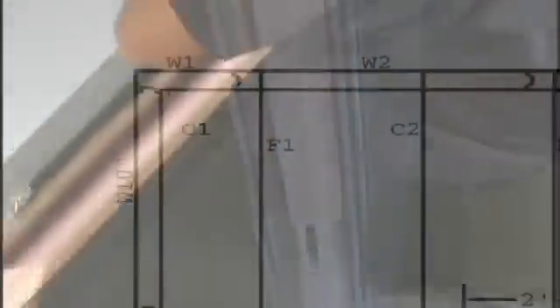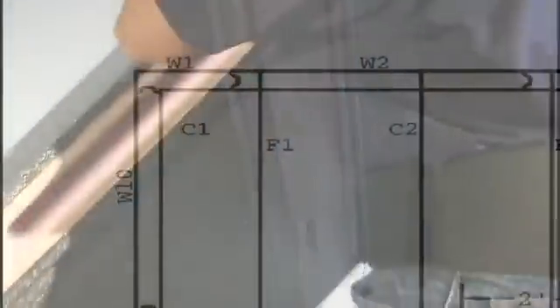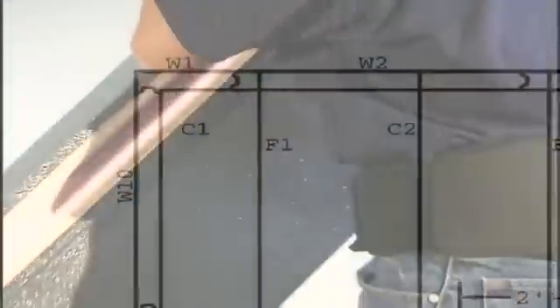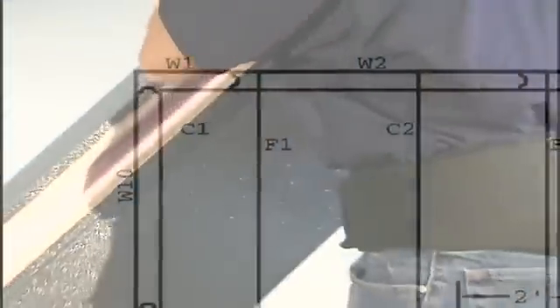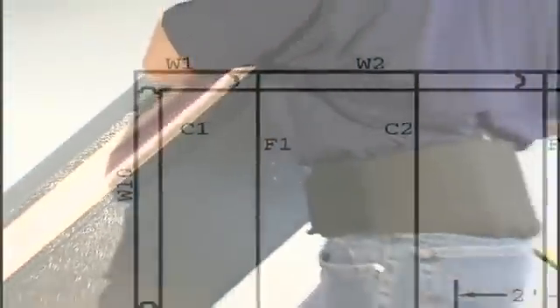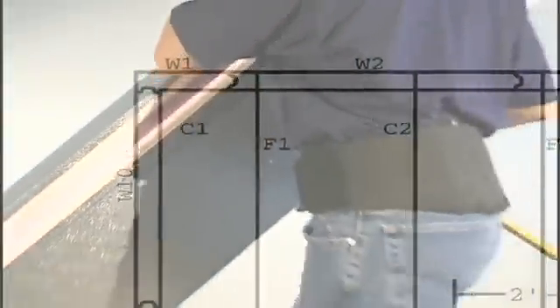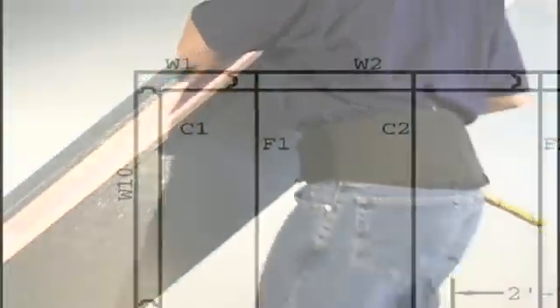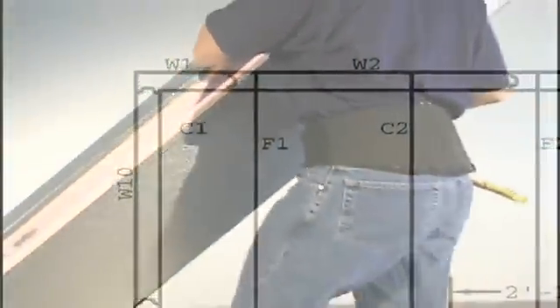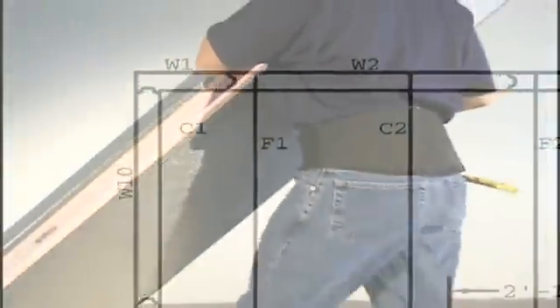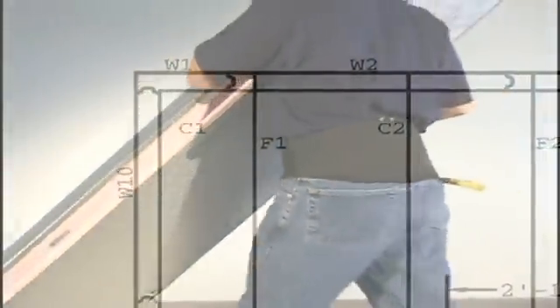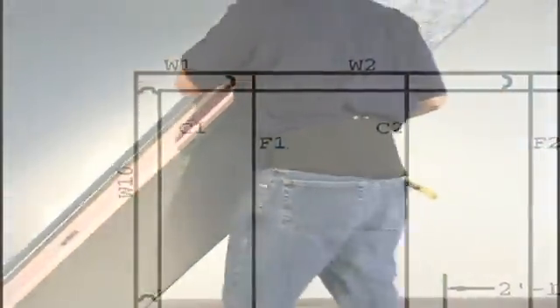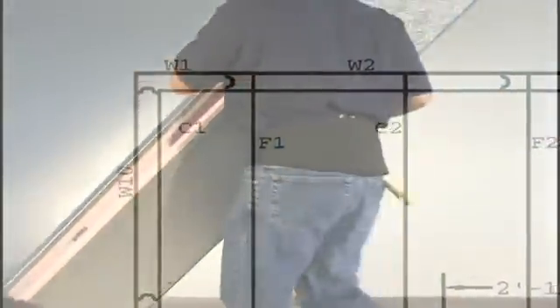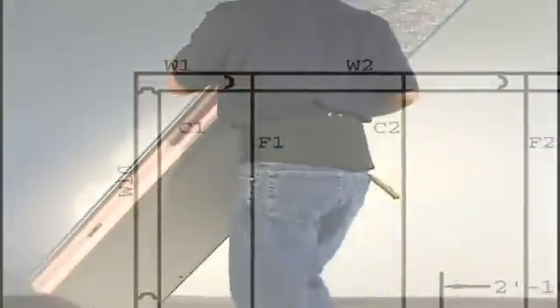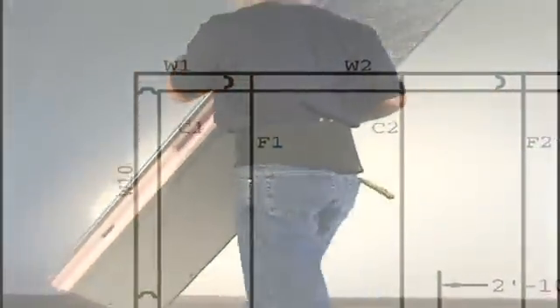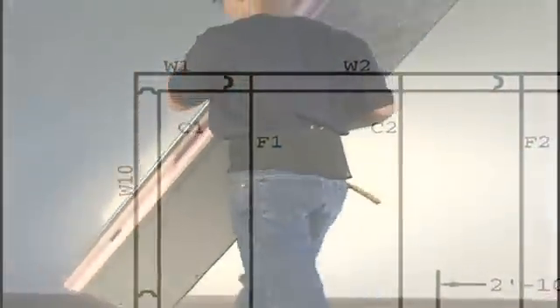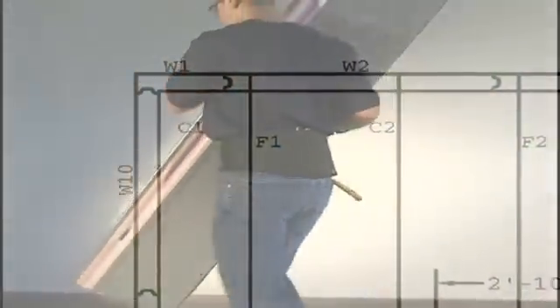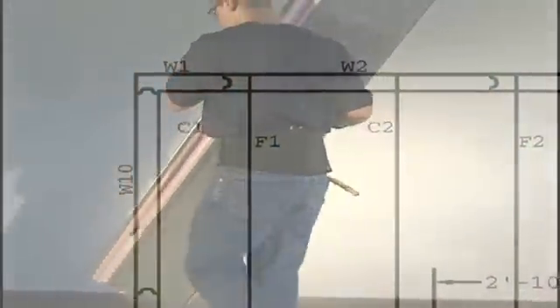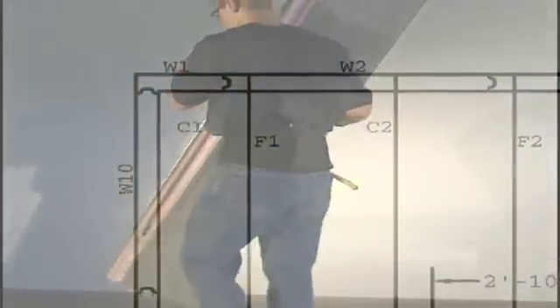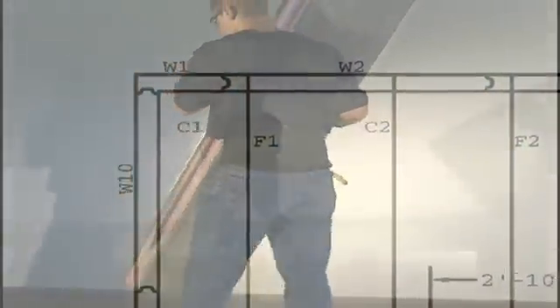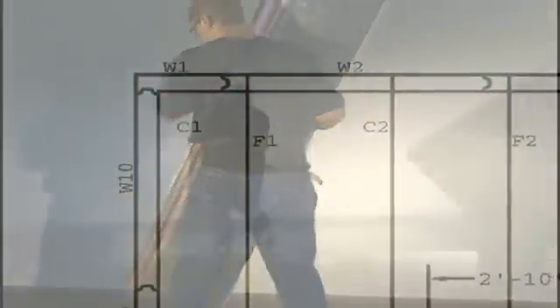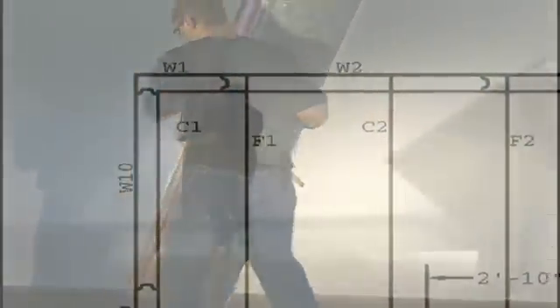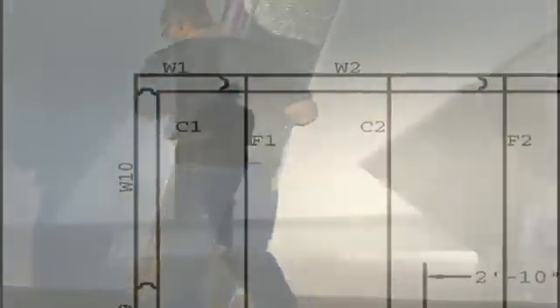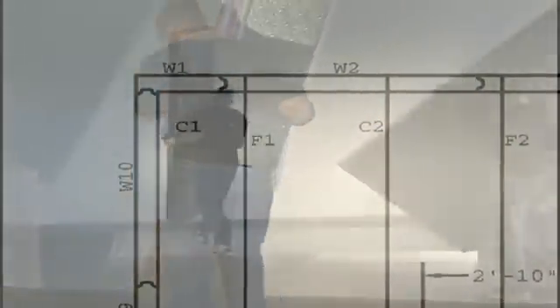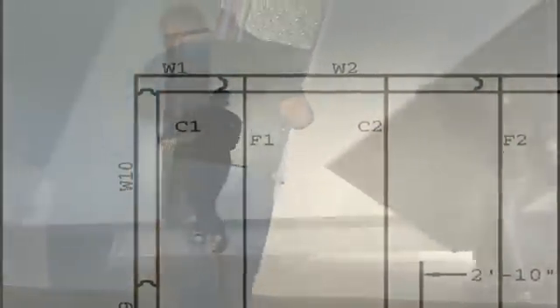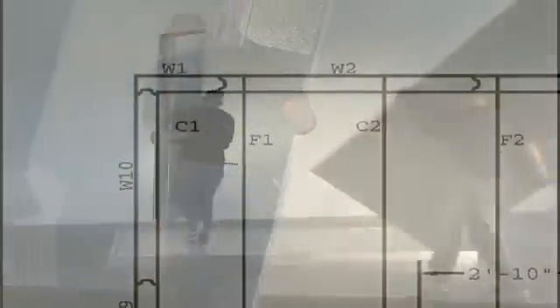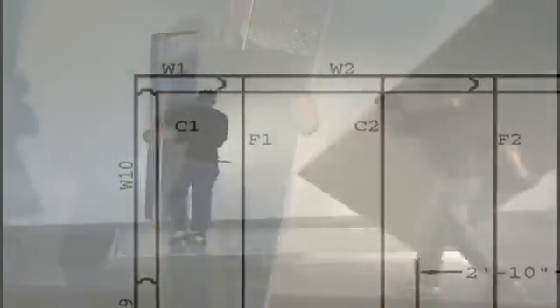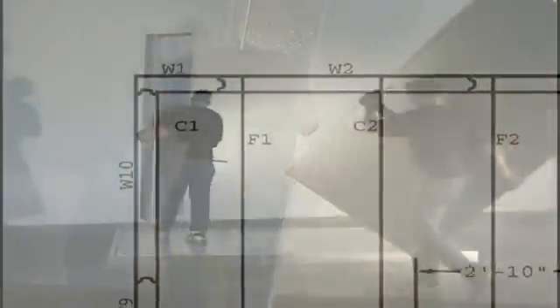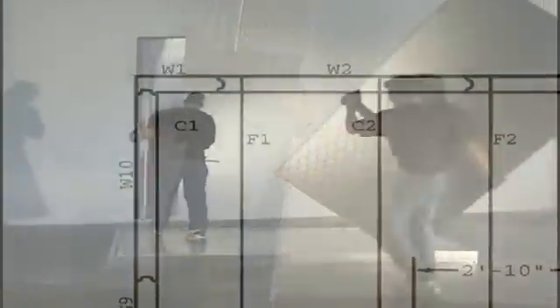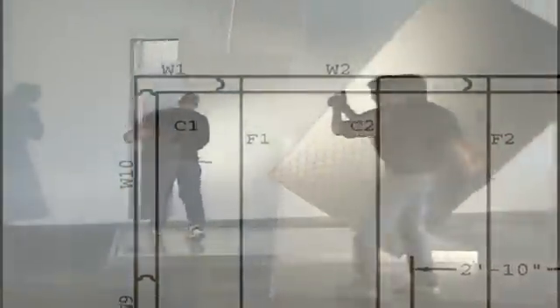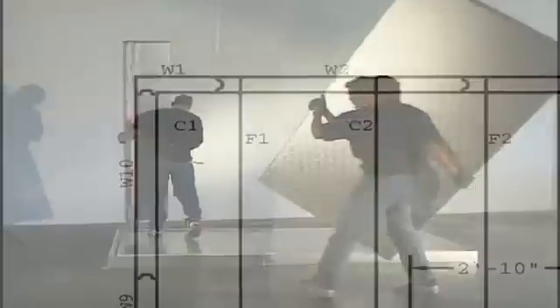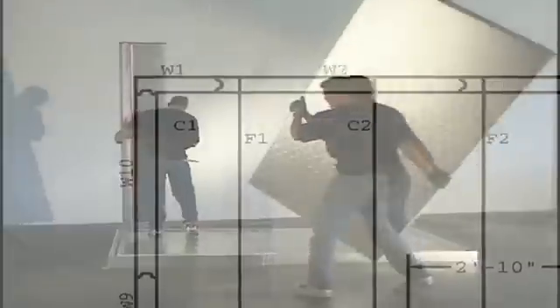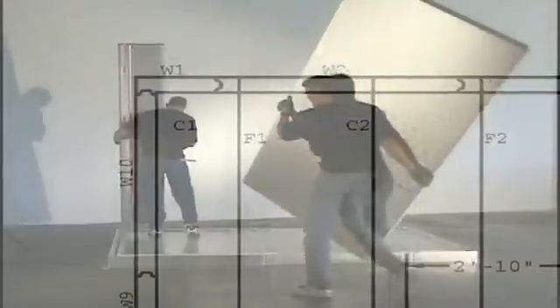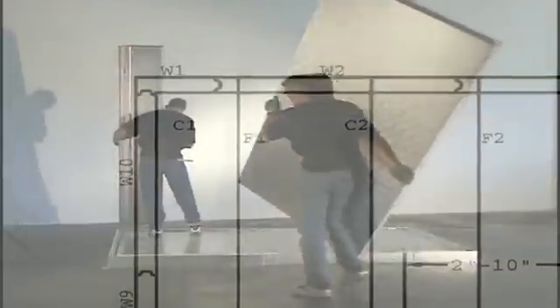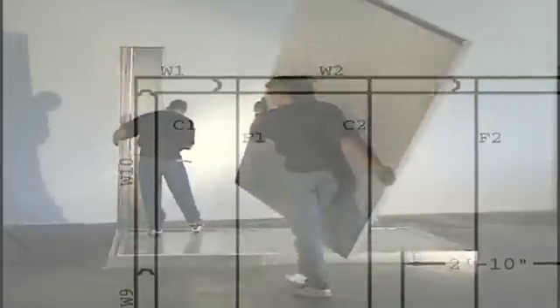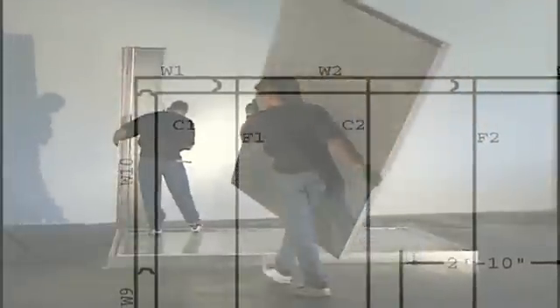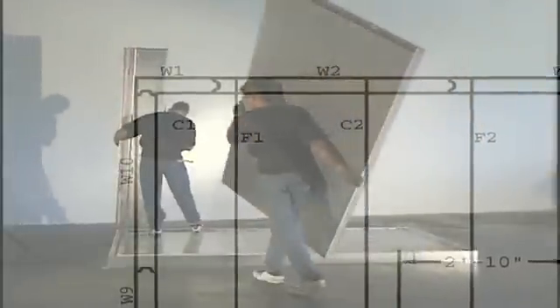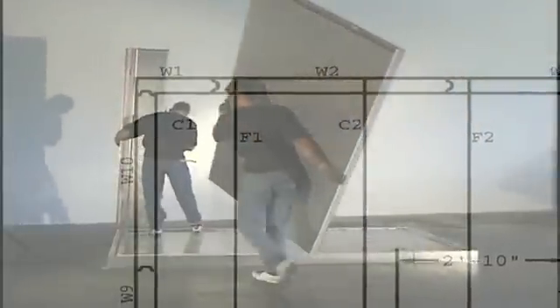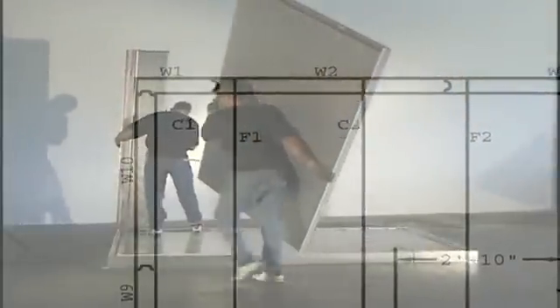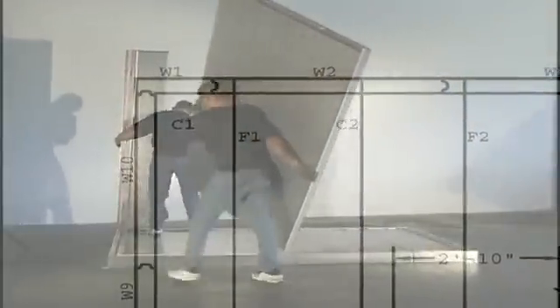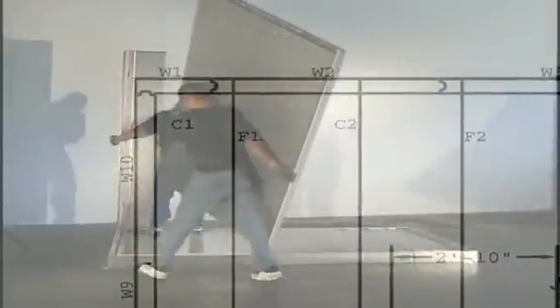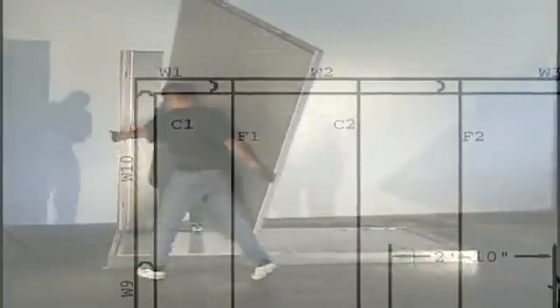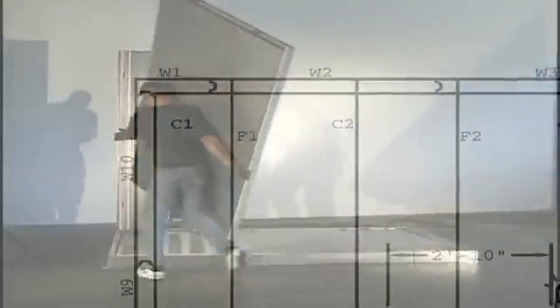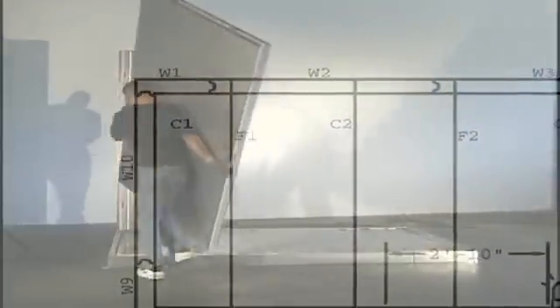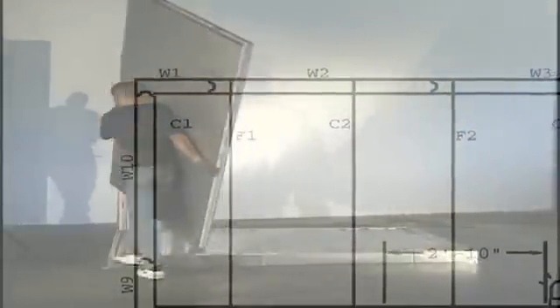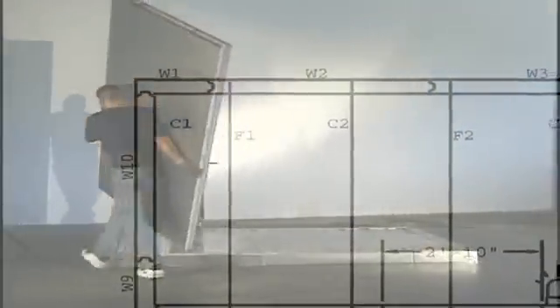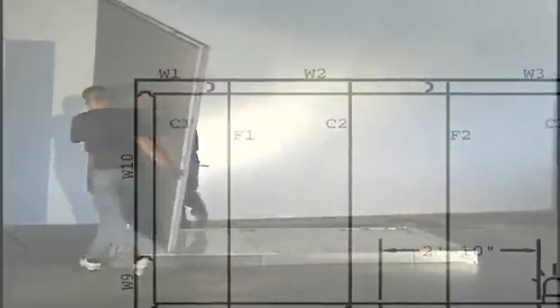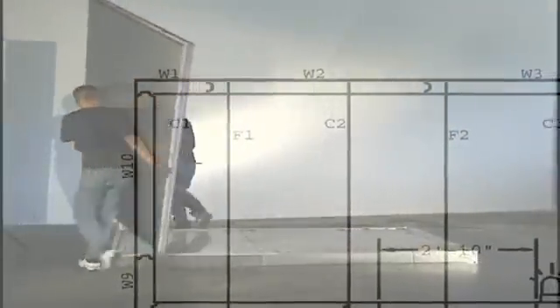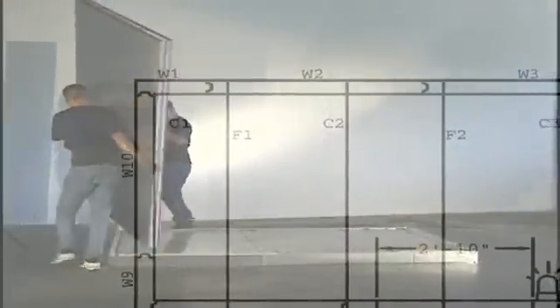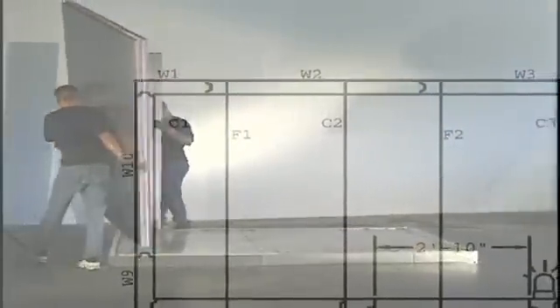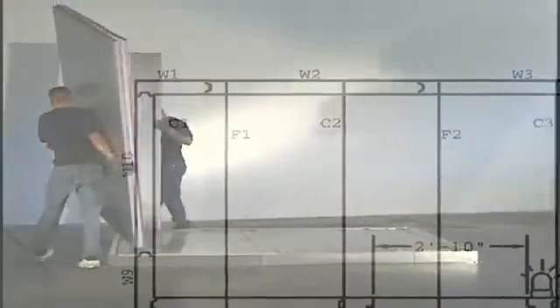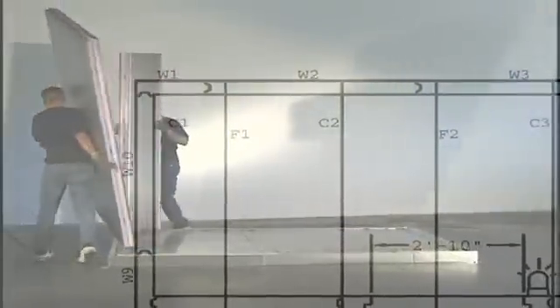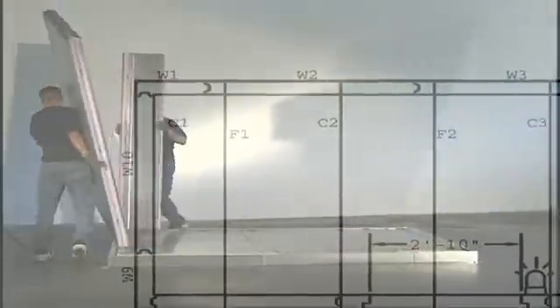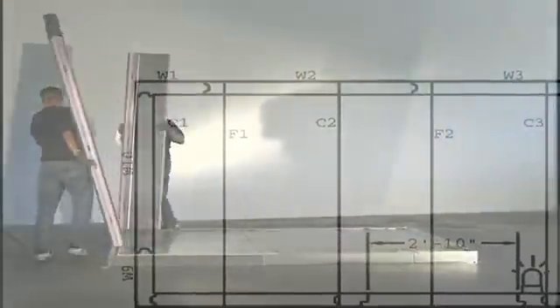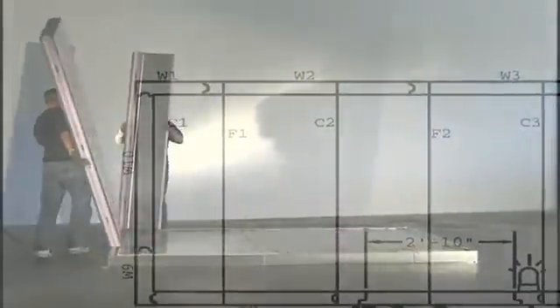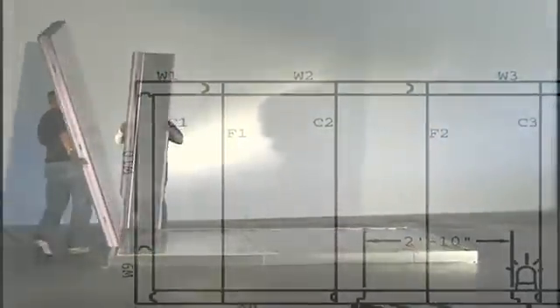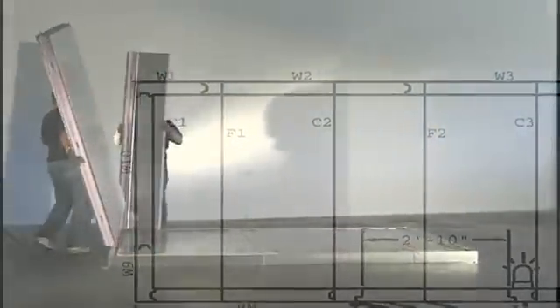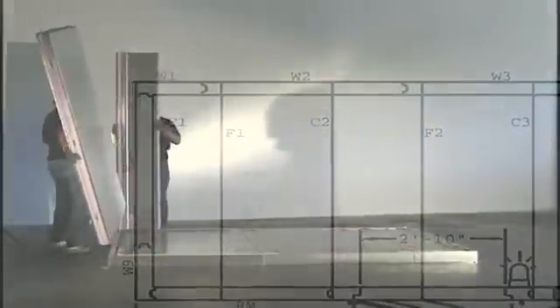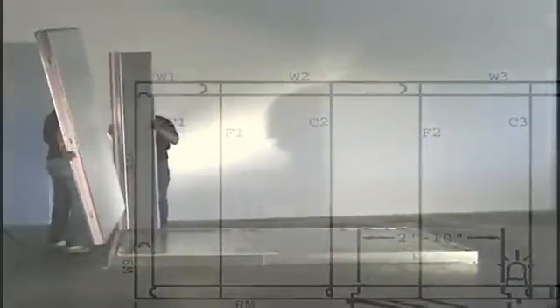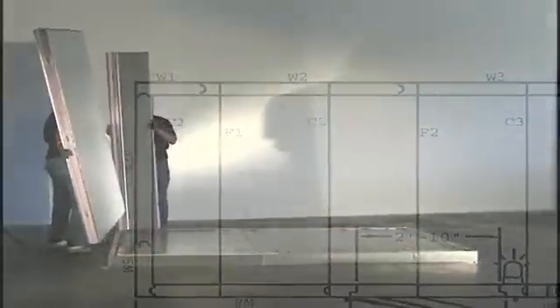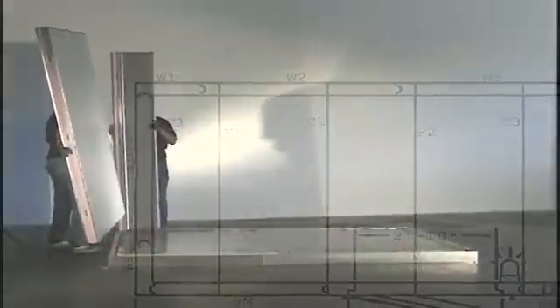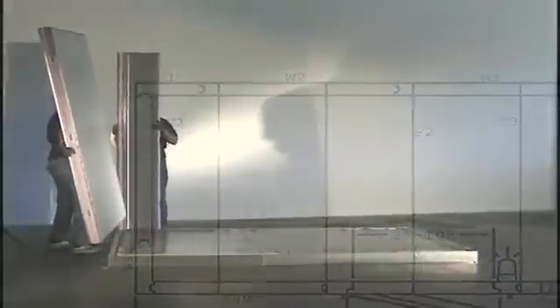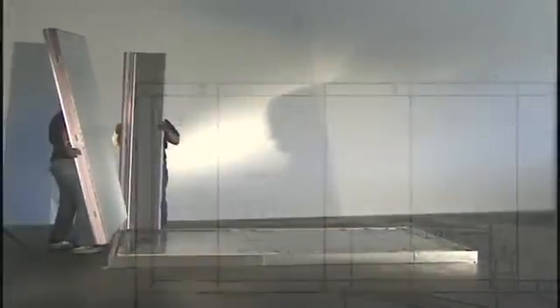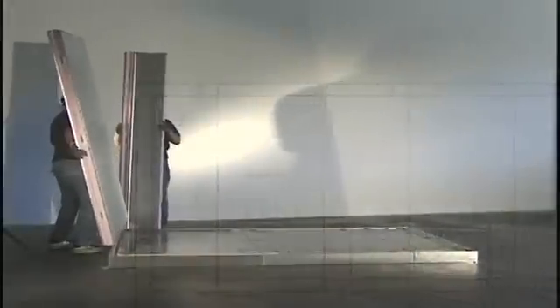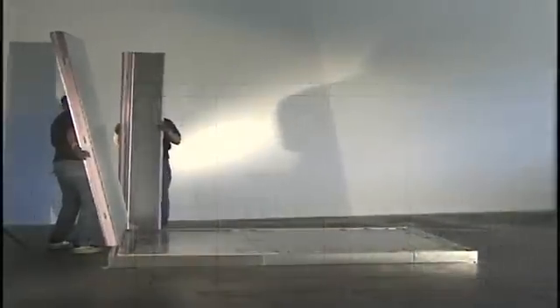Assemble the W1 panel, which is the first wall panel, and the adjacent corner panel — the last numbered wall panel — to form a corner.